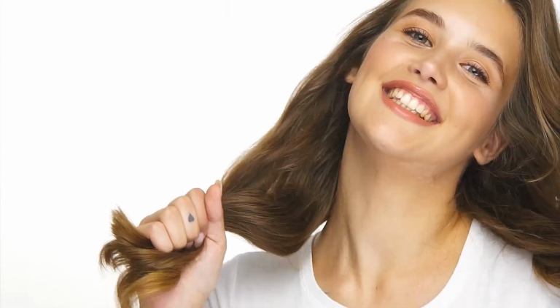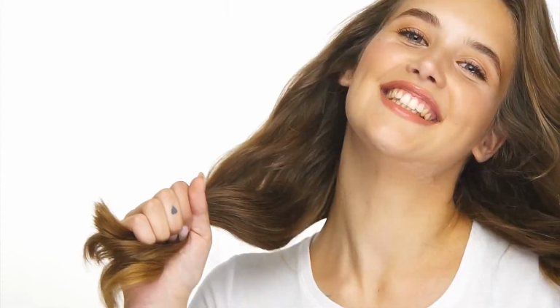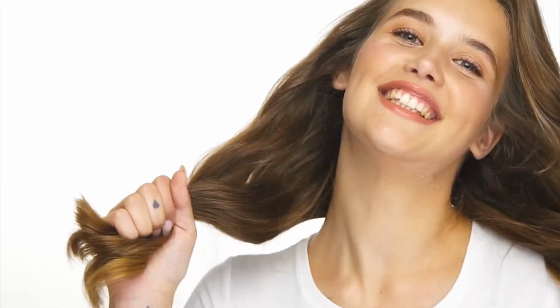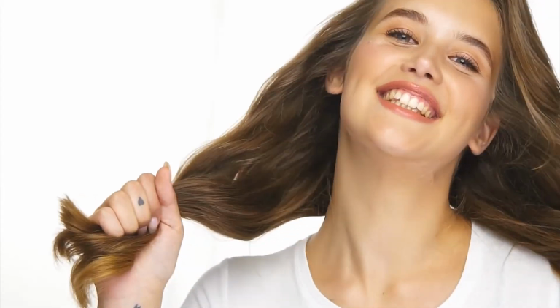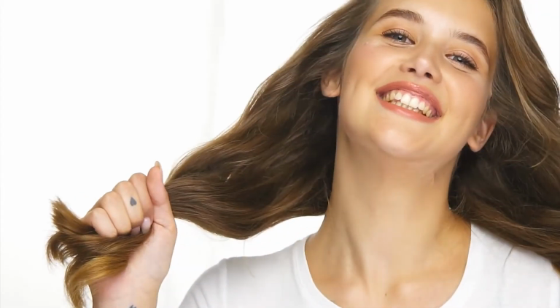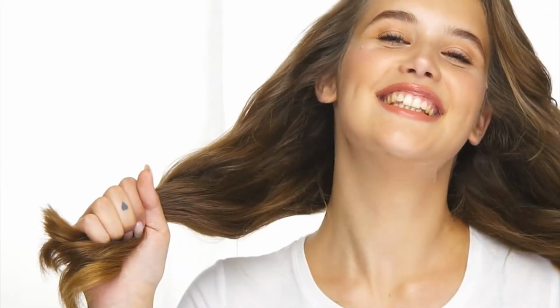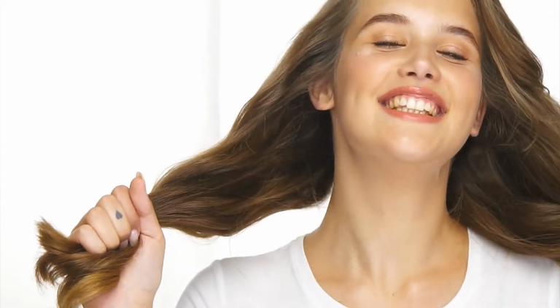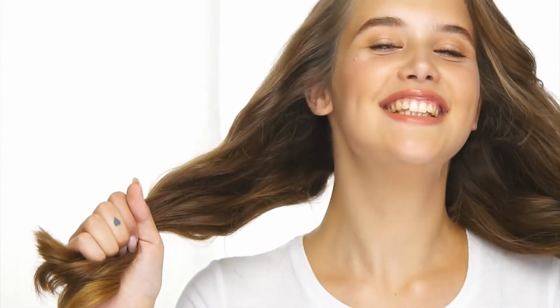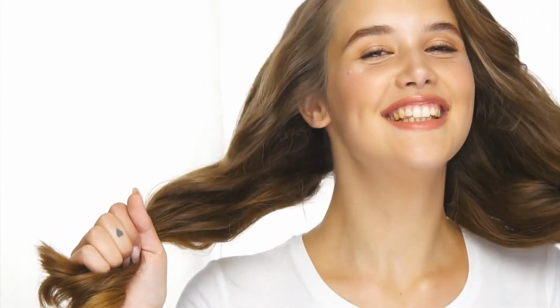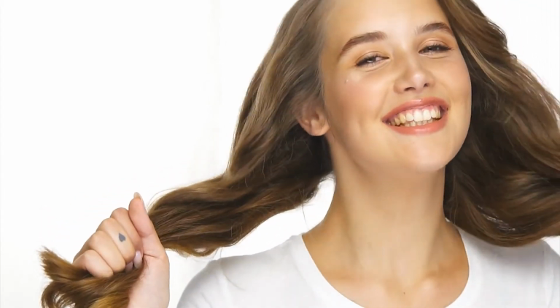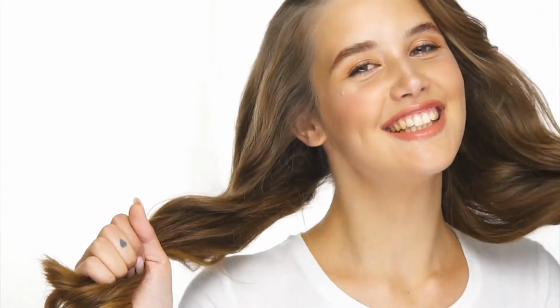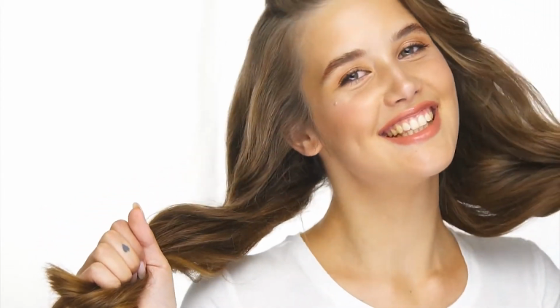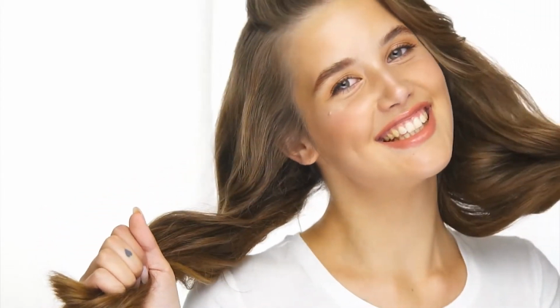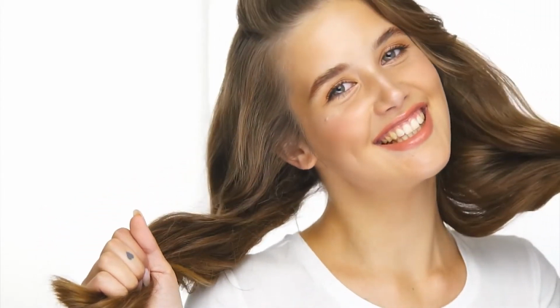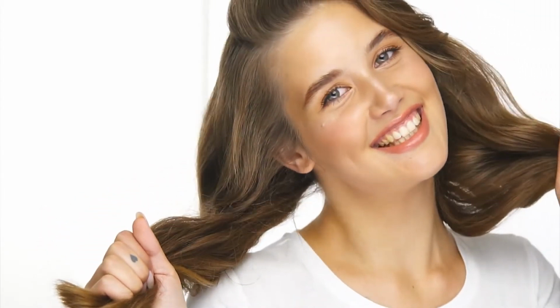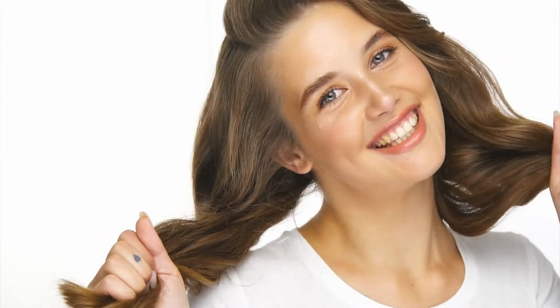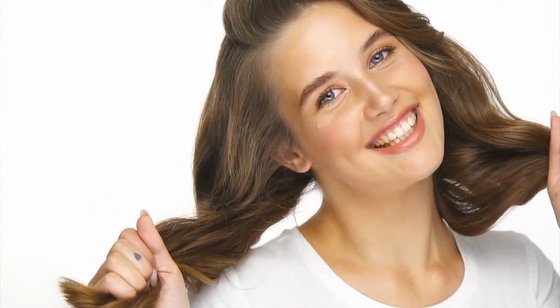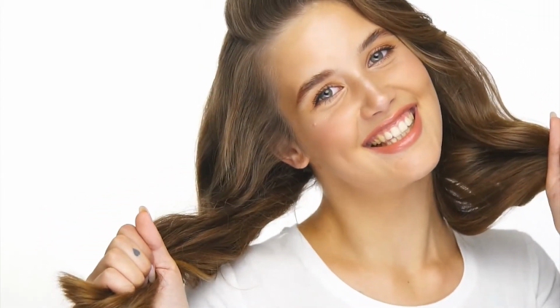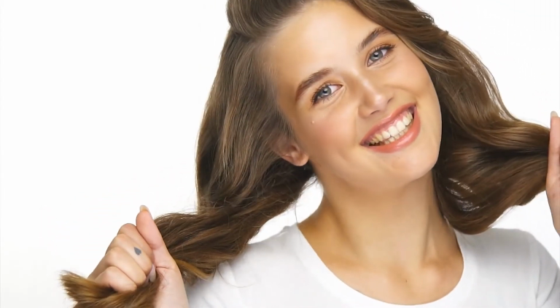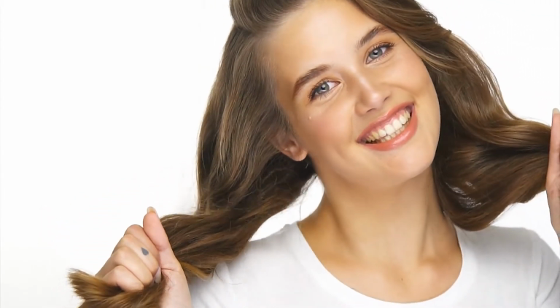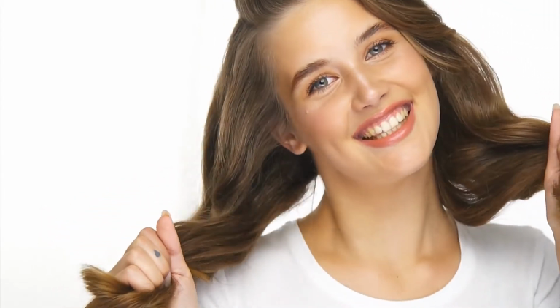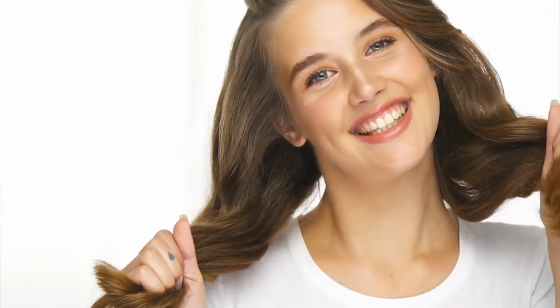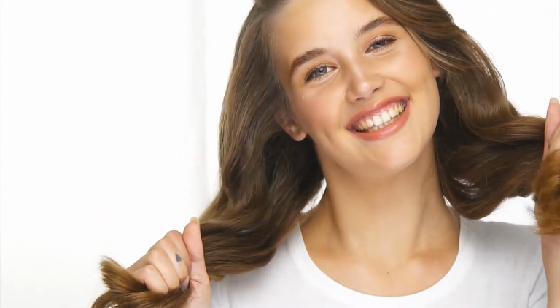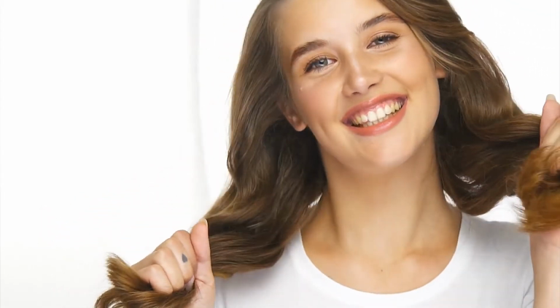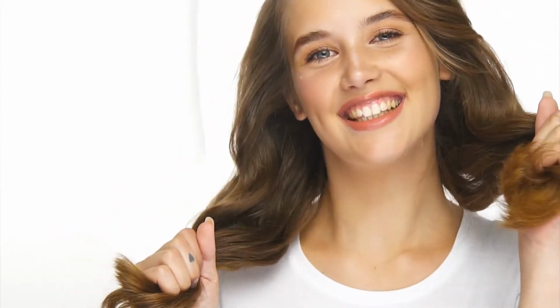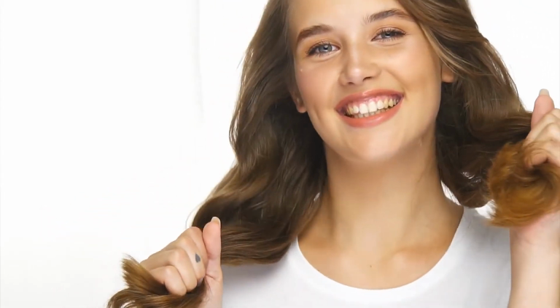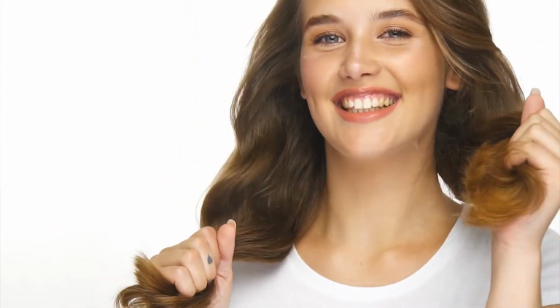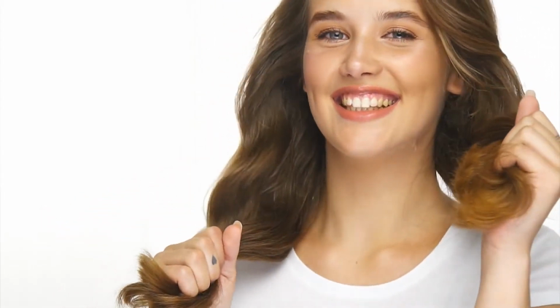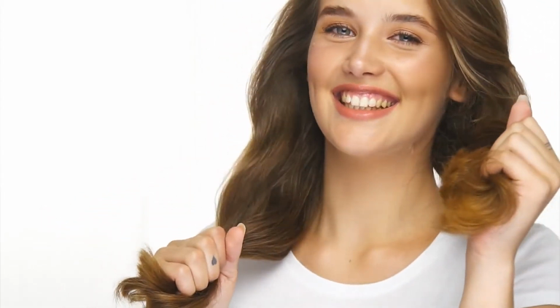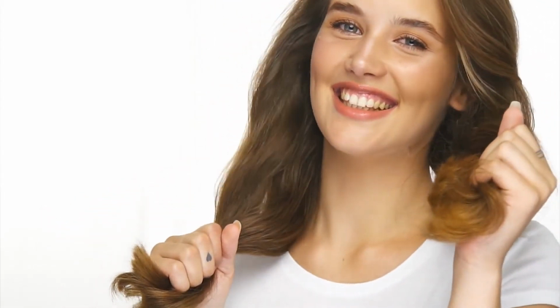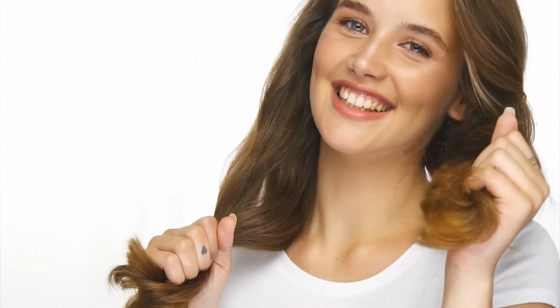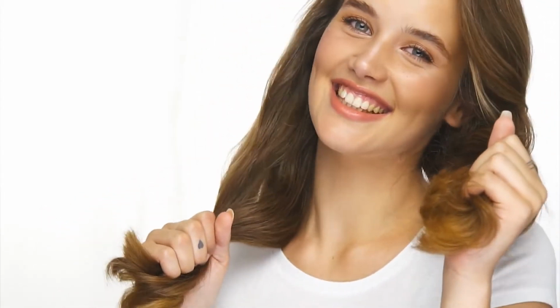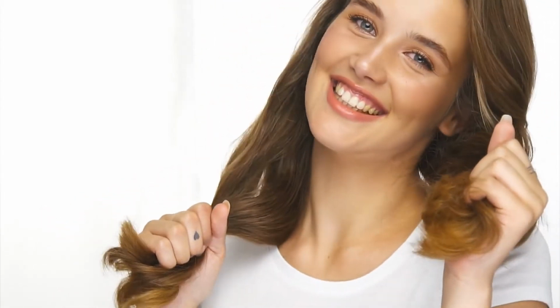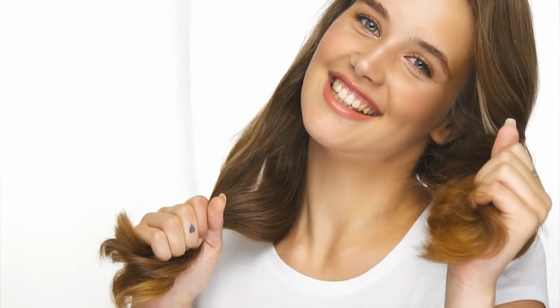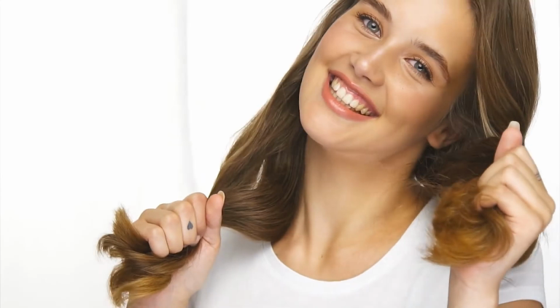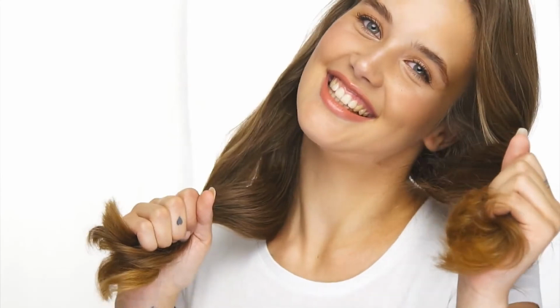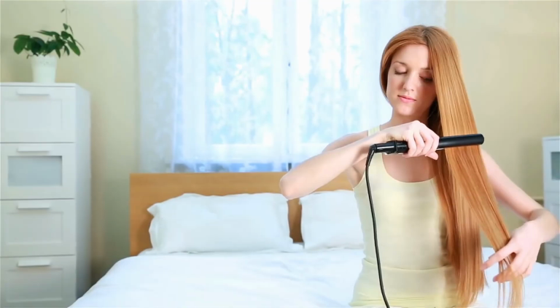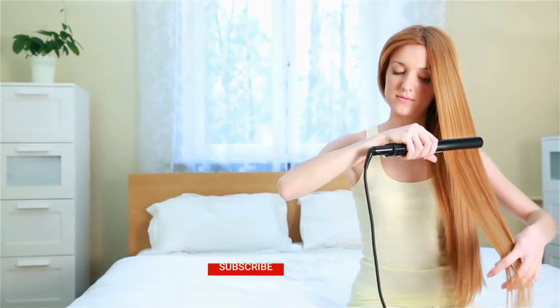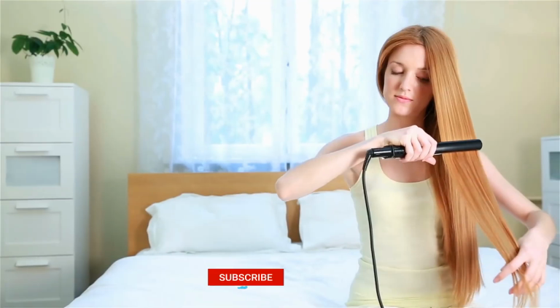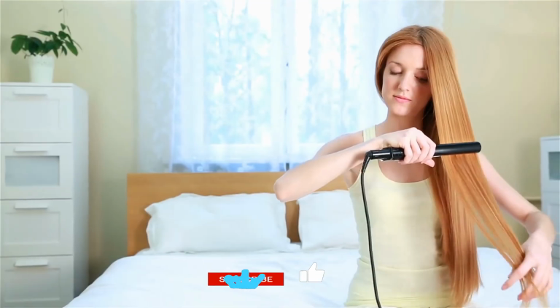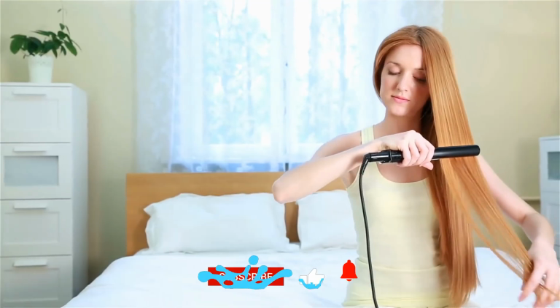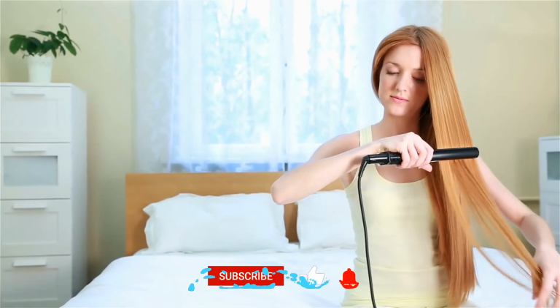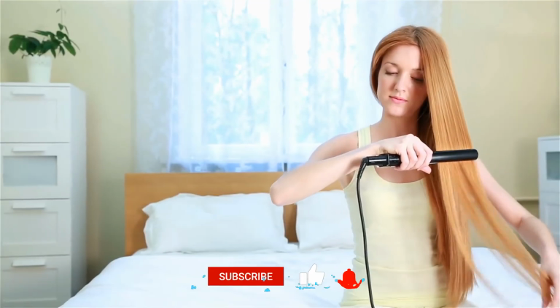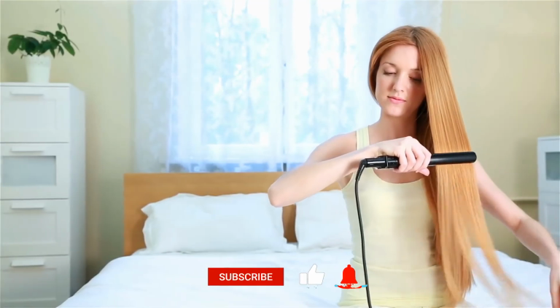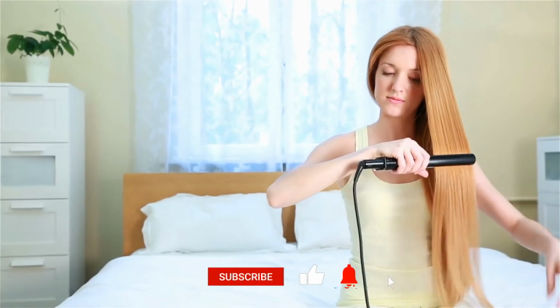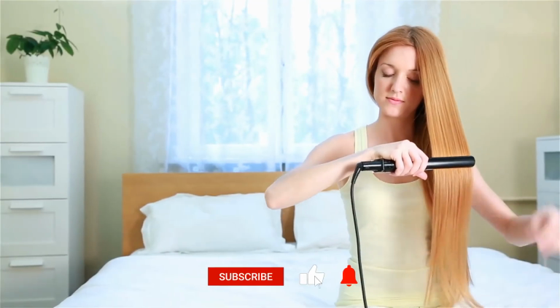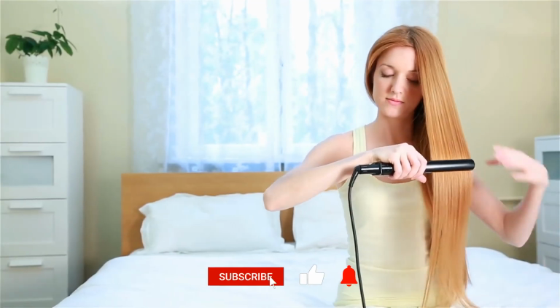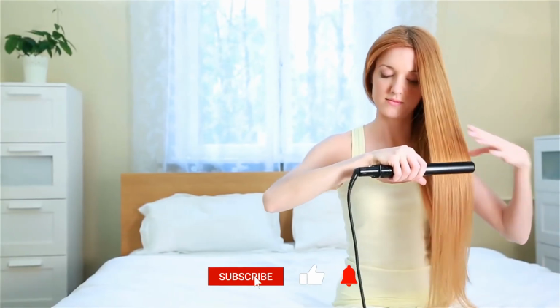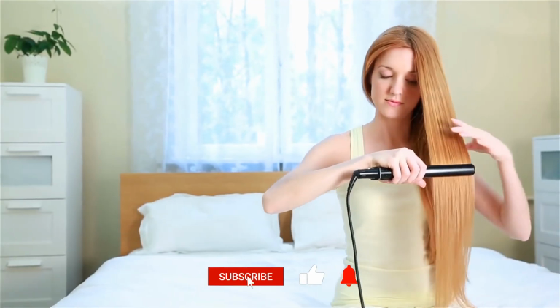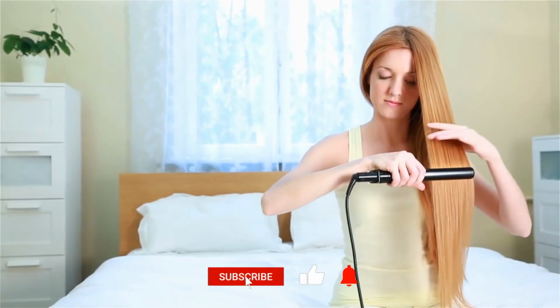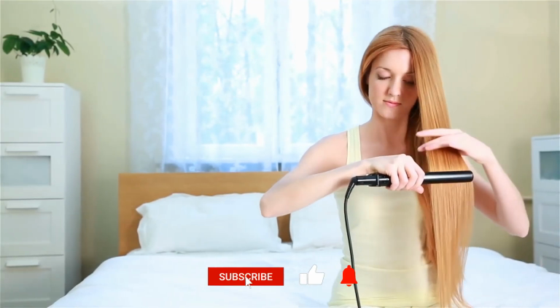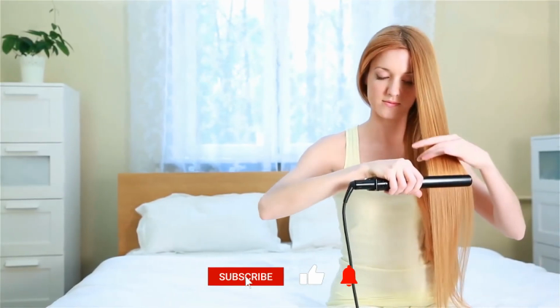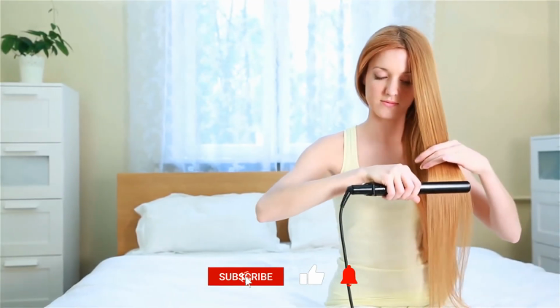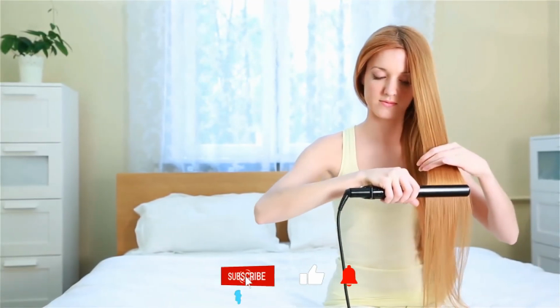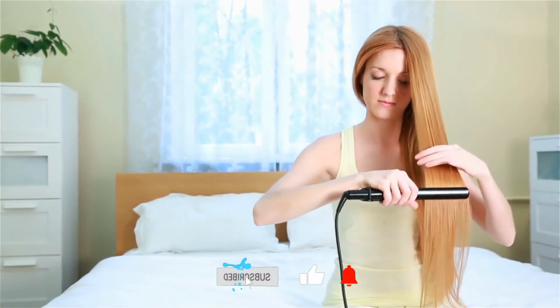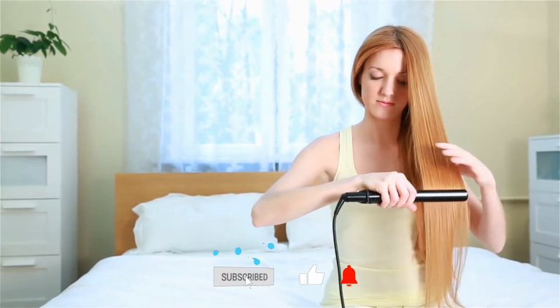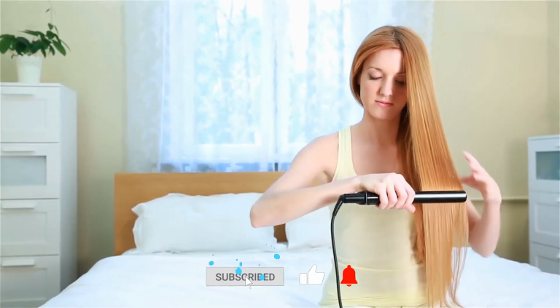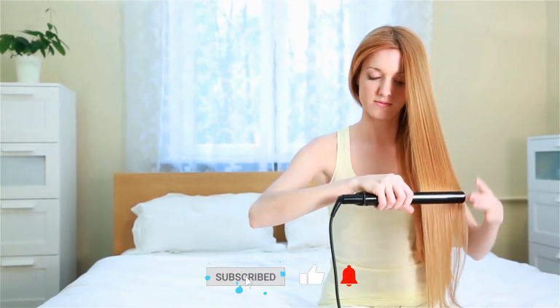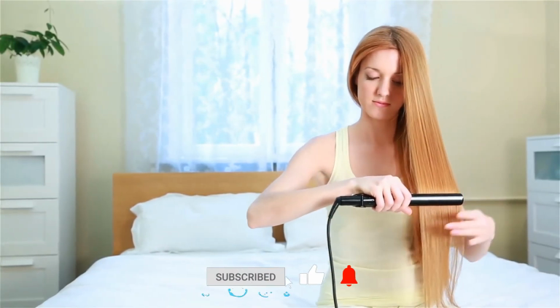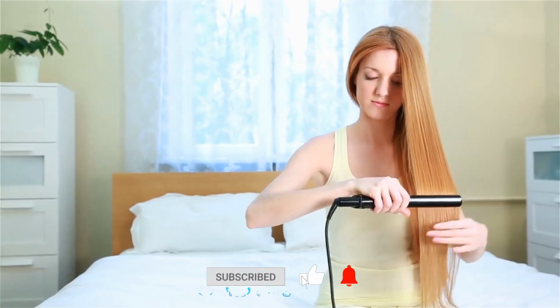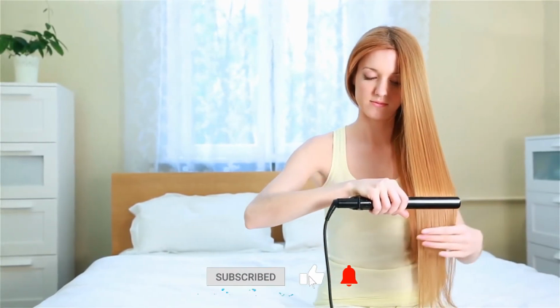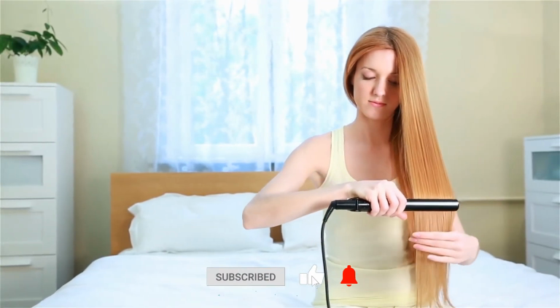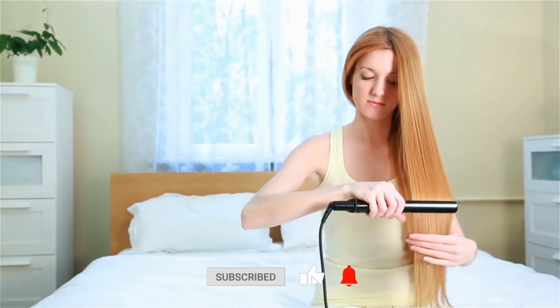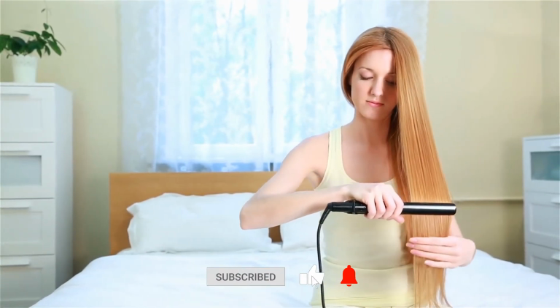I hope this video will help you to get your keratin treatment at home. For more information, subscribe to our channel and stay updated.